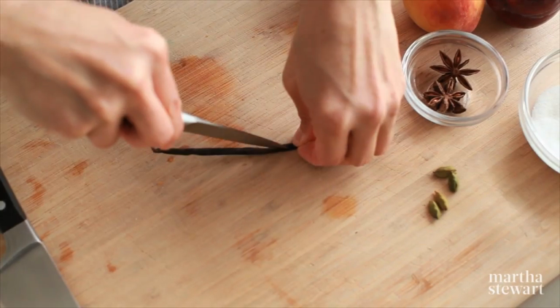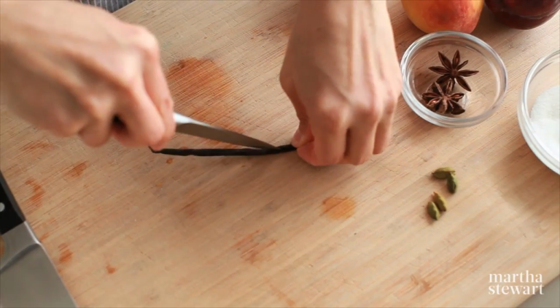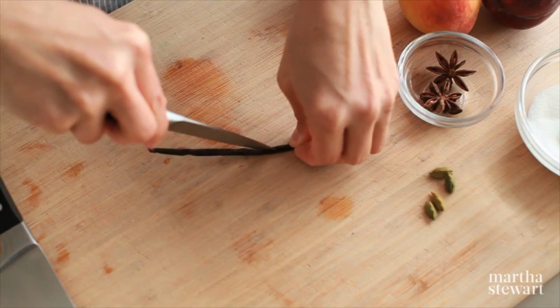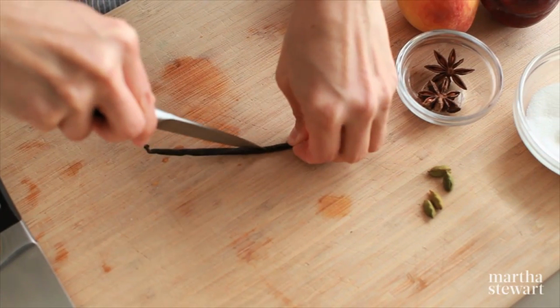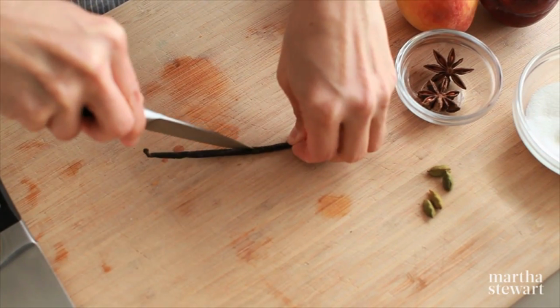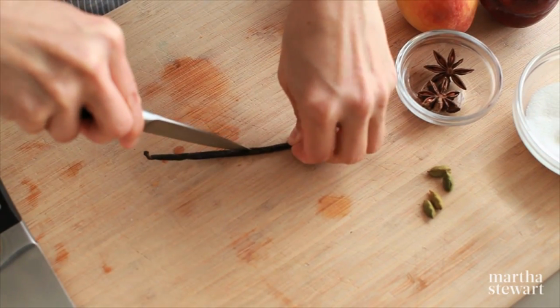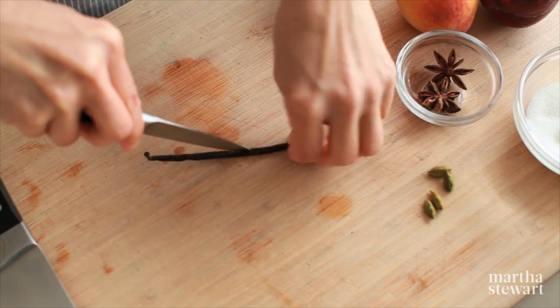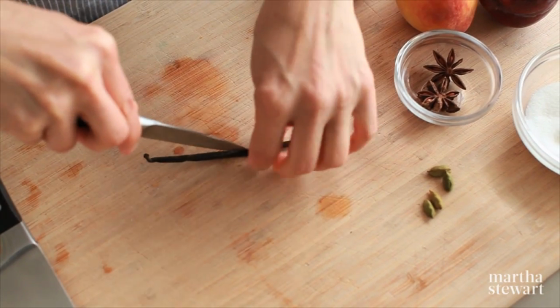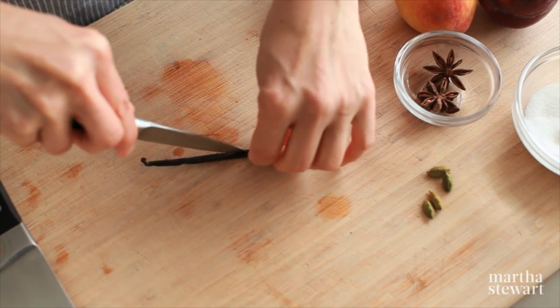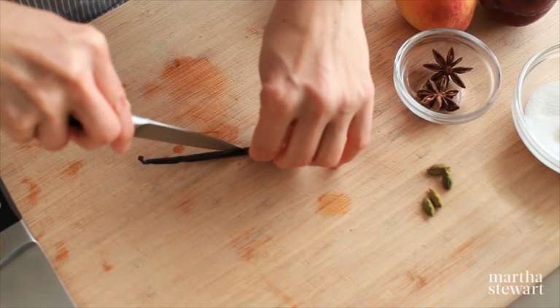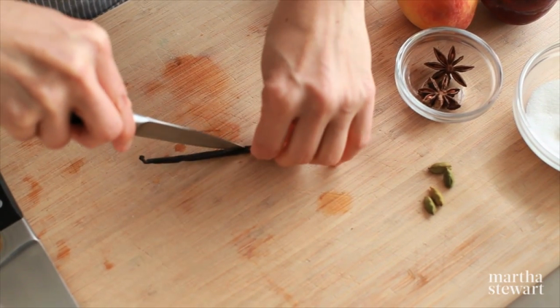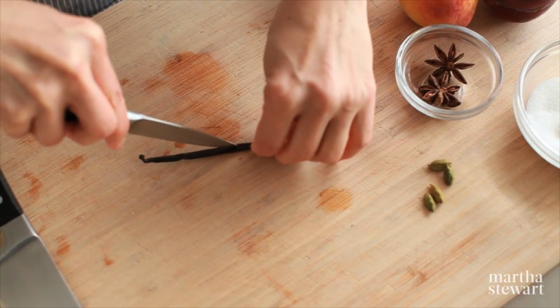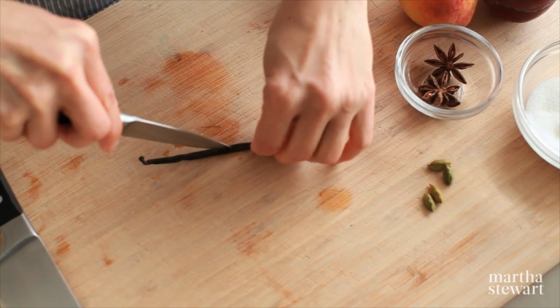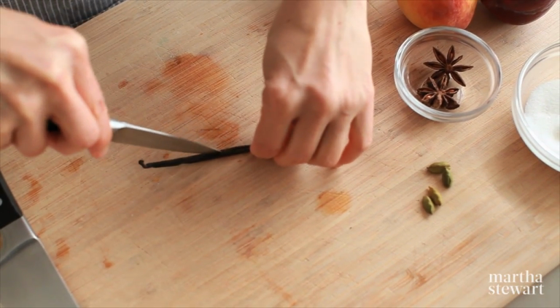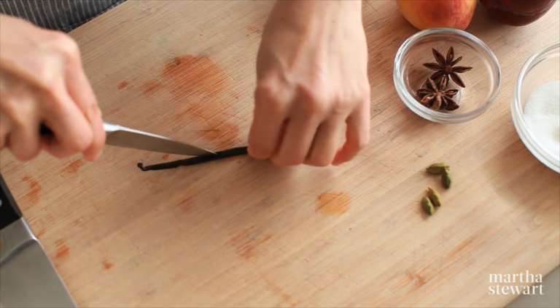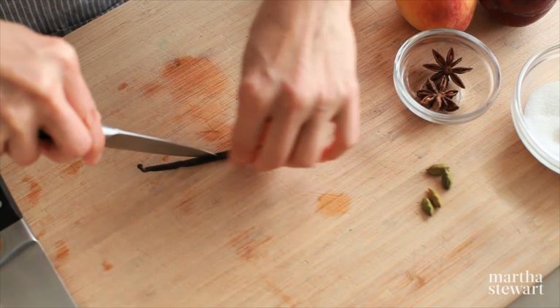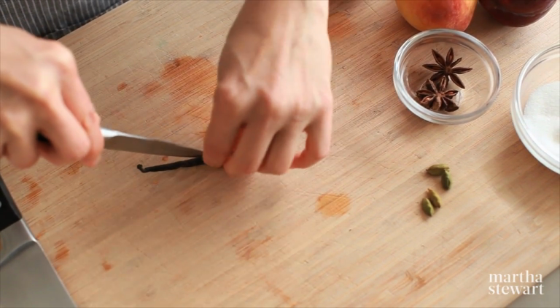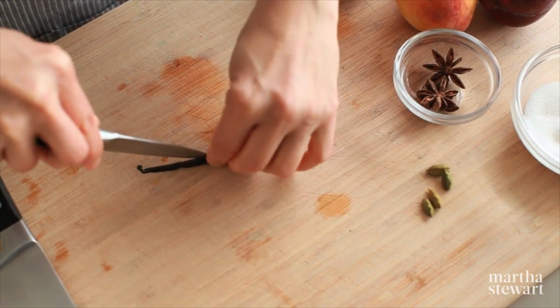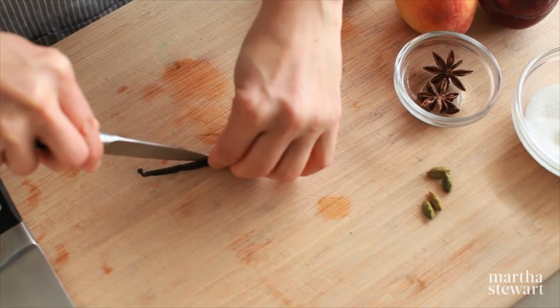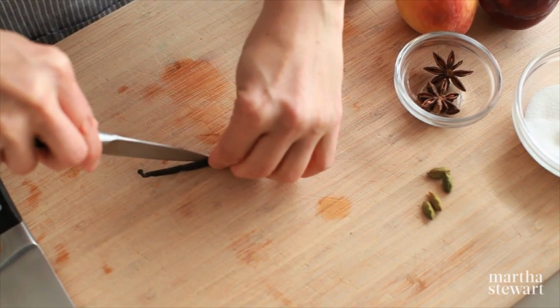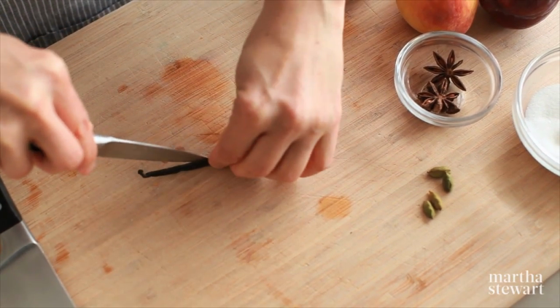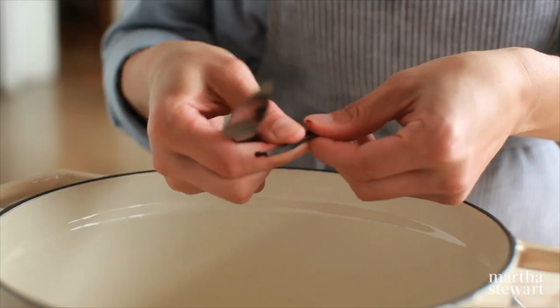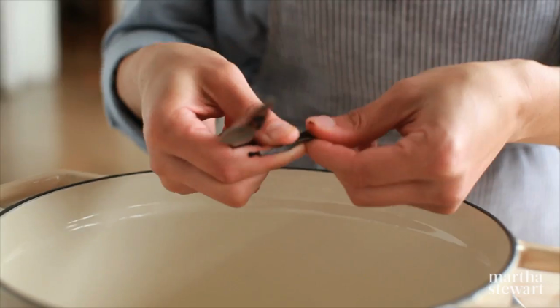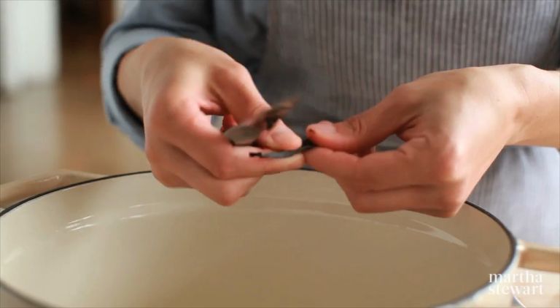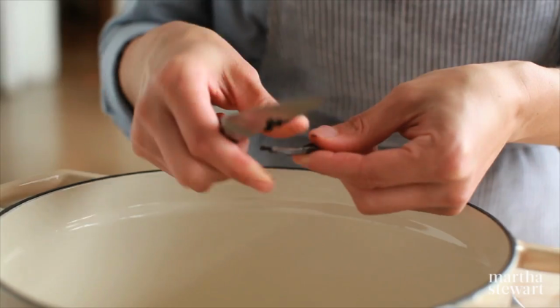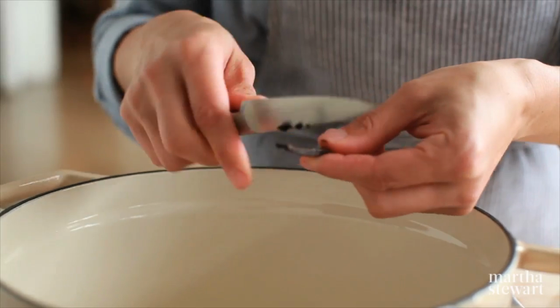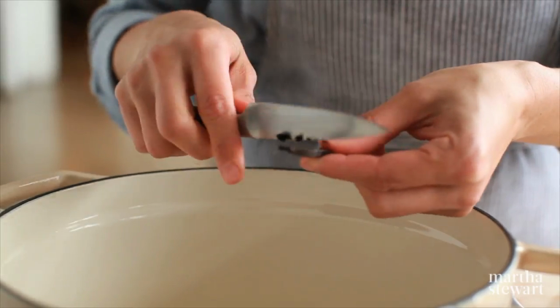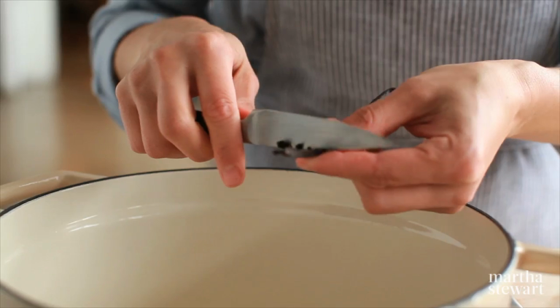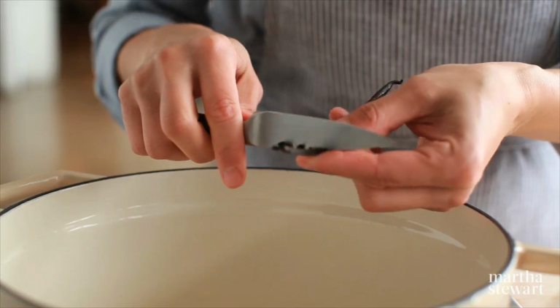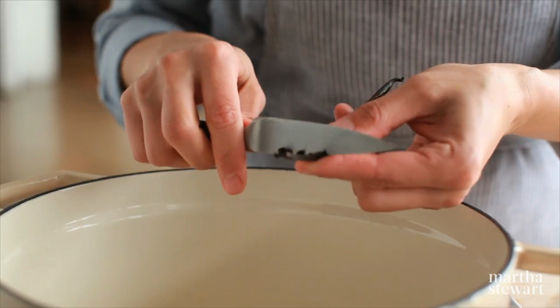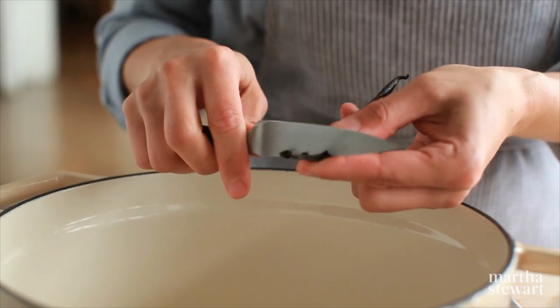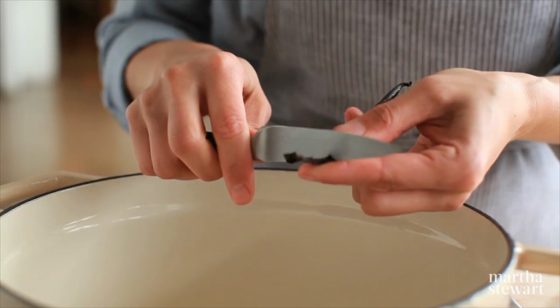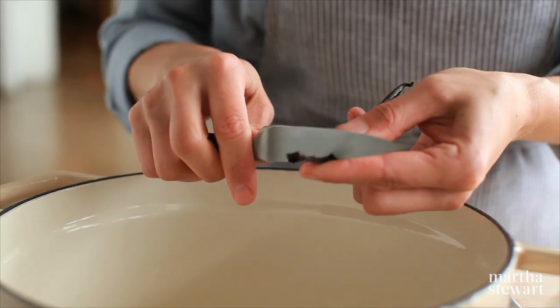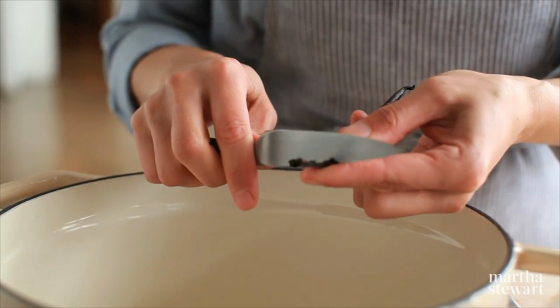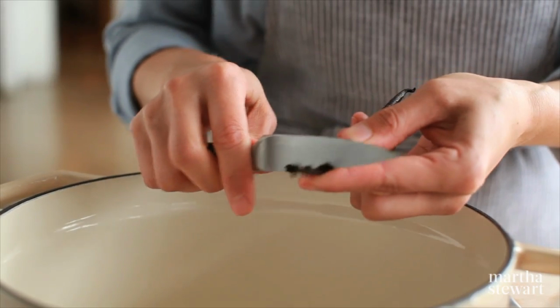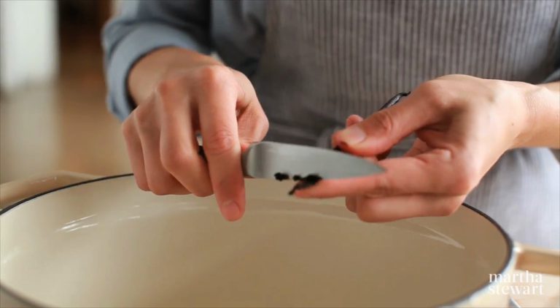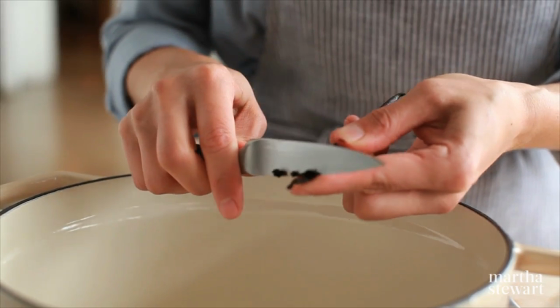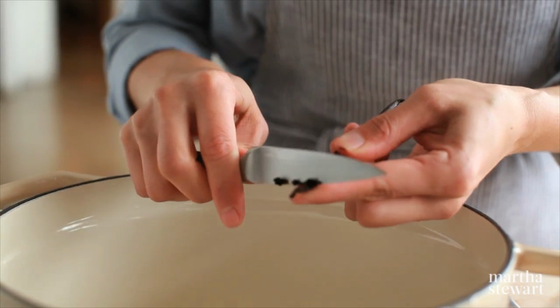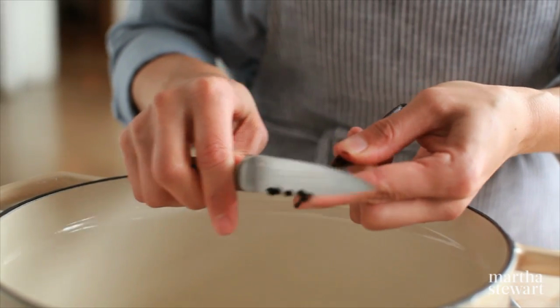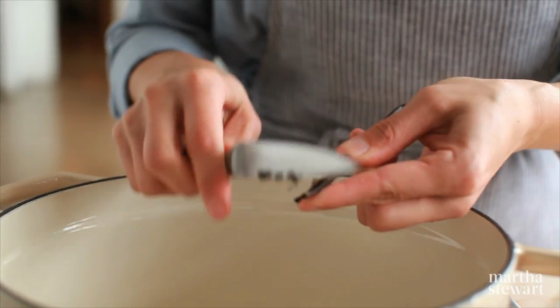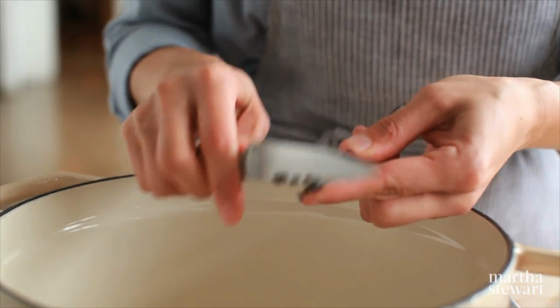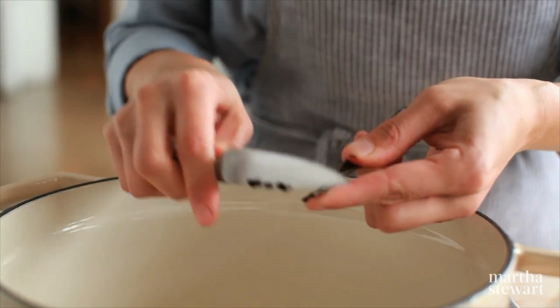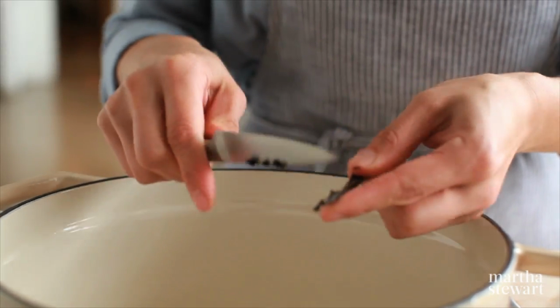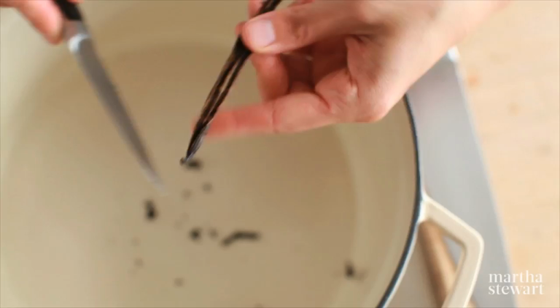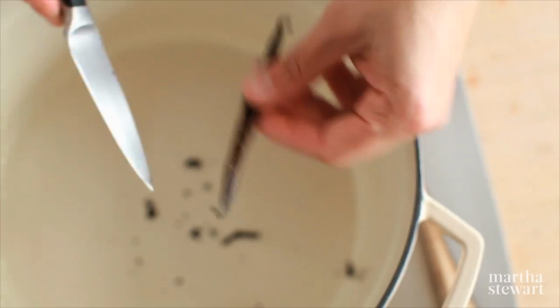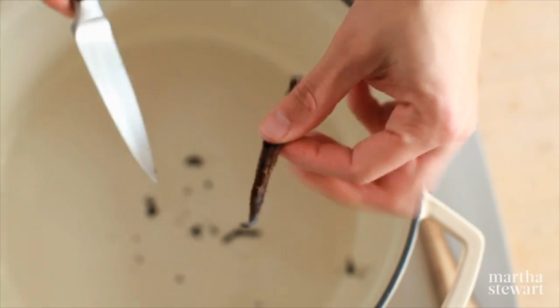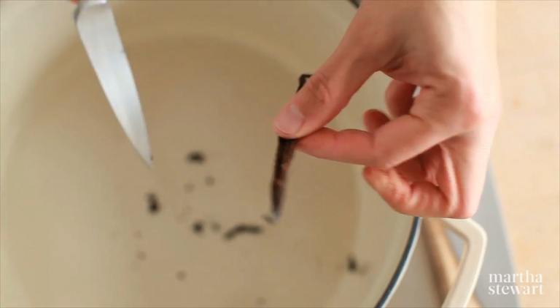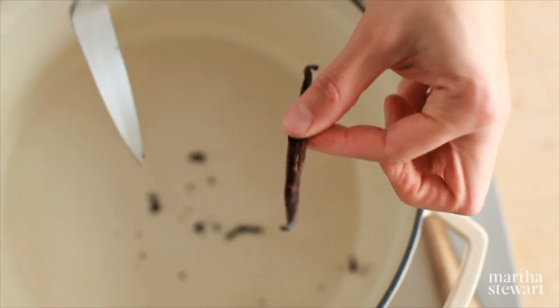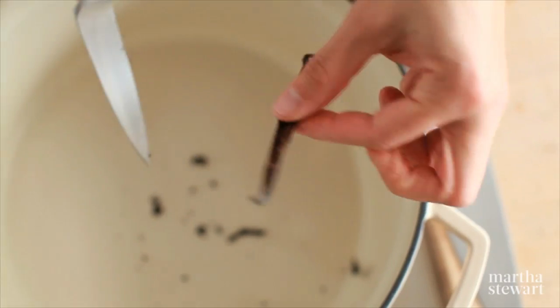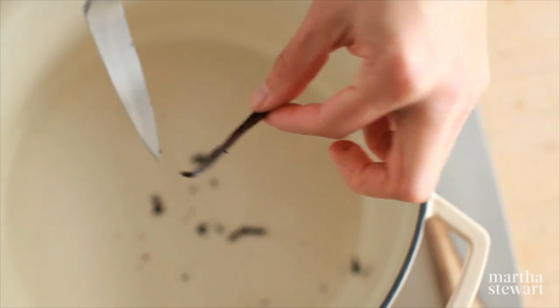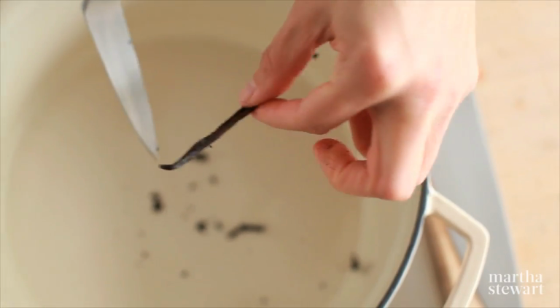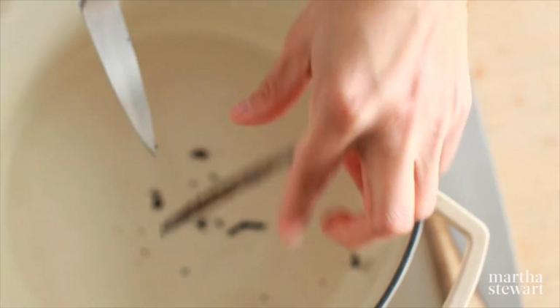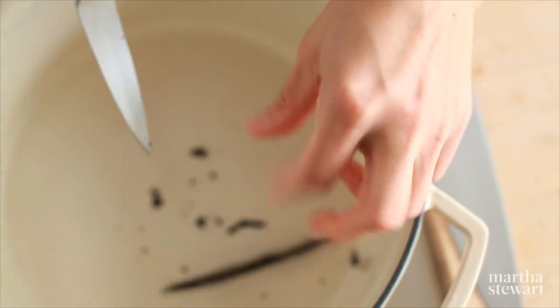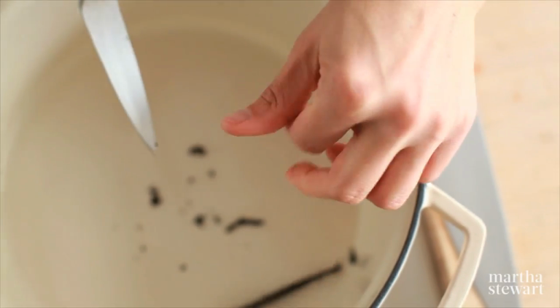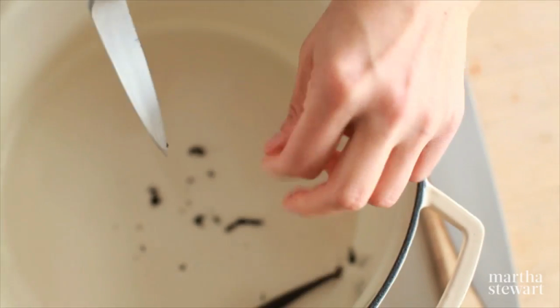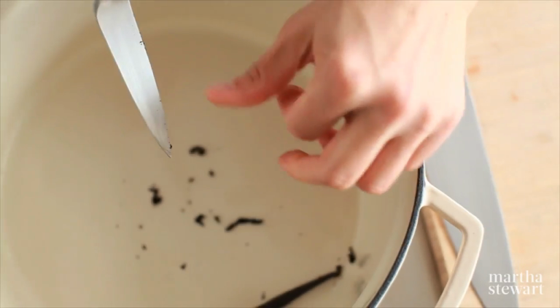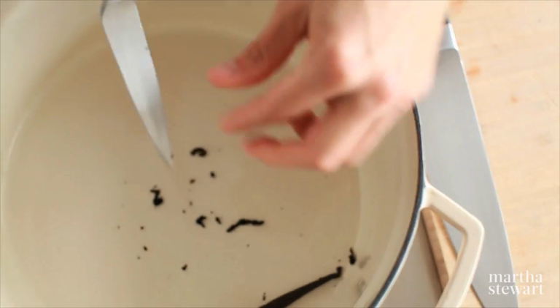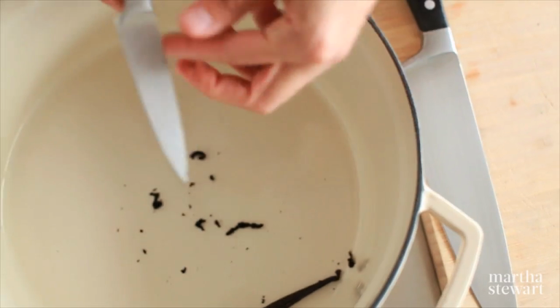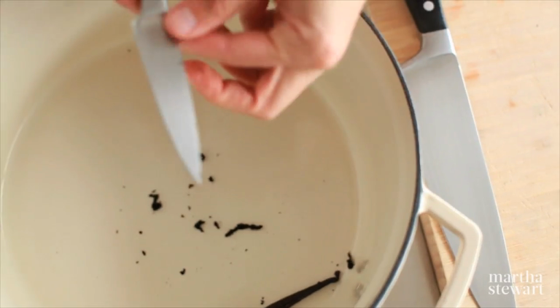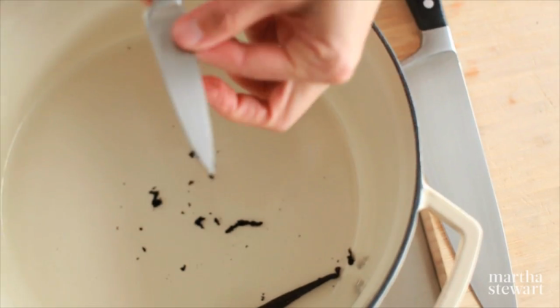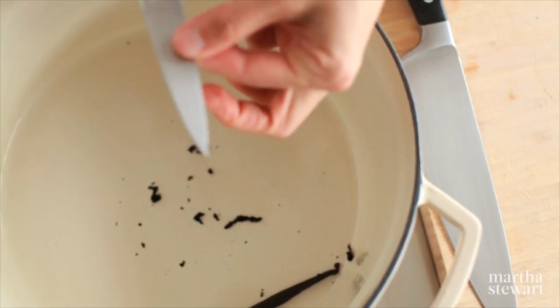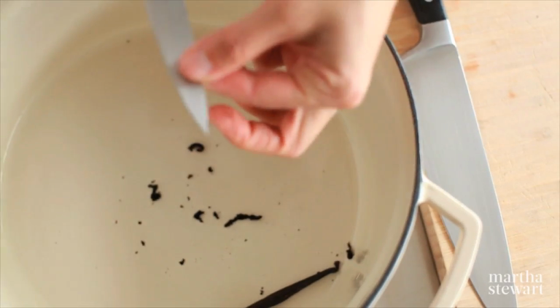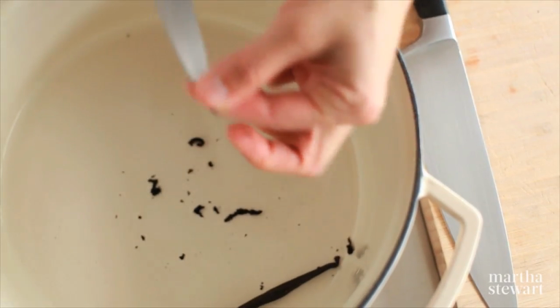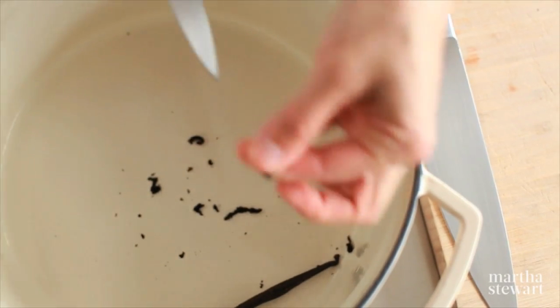I'm taking a vanilla bean and I'm going to scrape the seeds out. I'm also going to leave the pod in the pot because there's a lot of flavor with the pod.